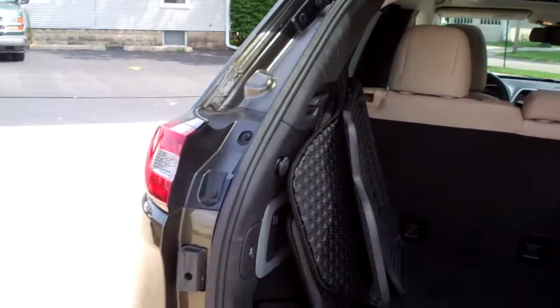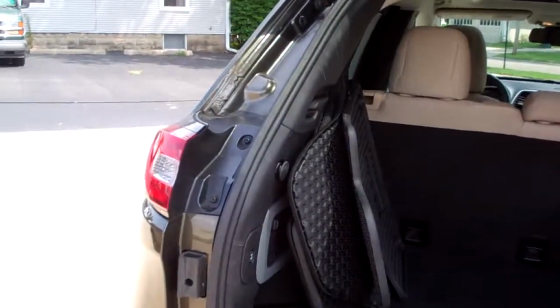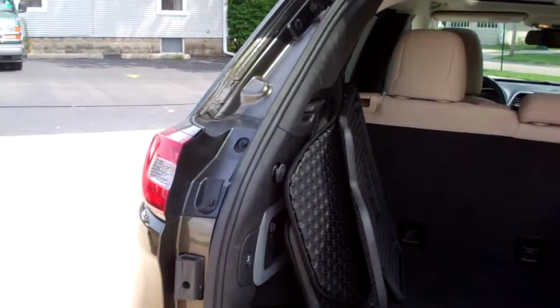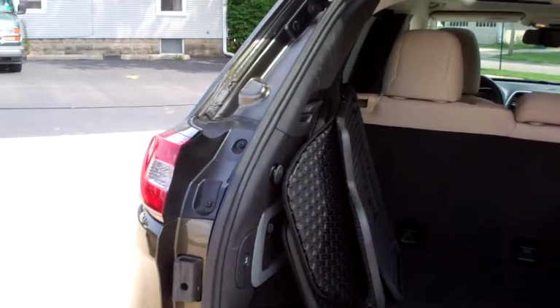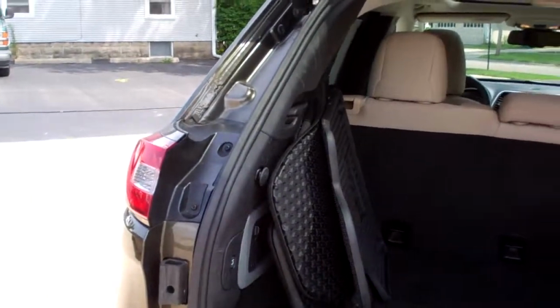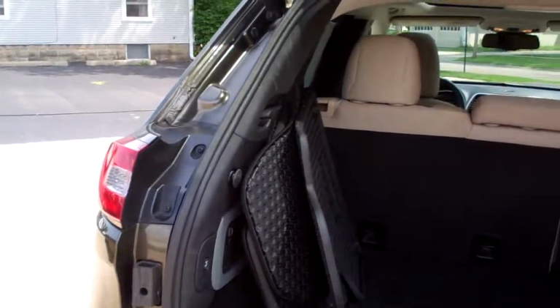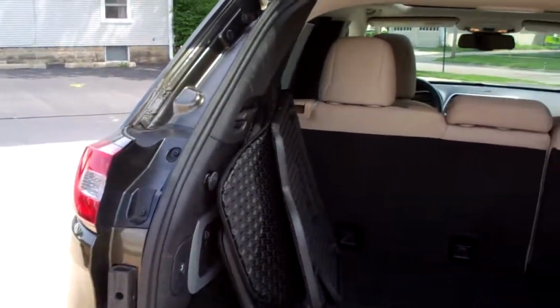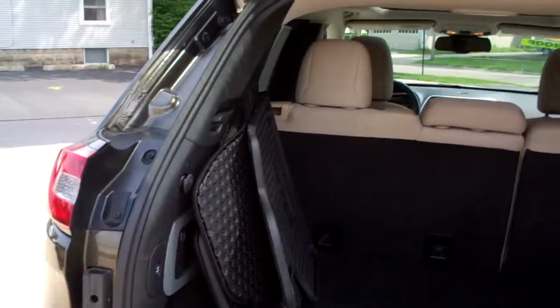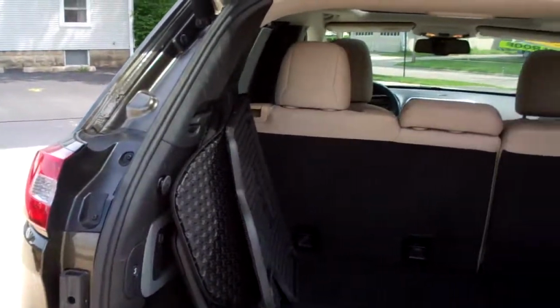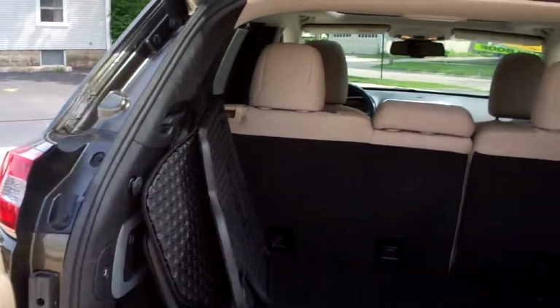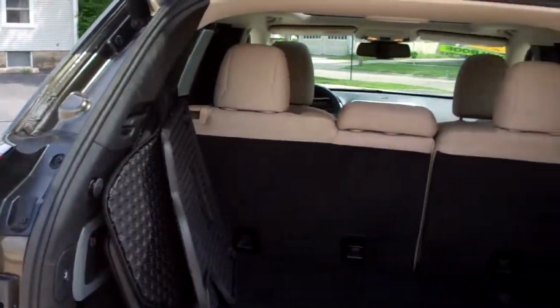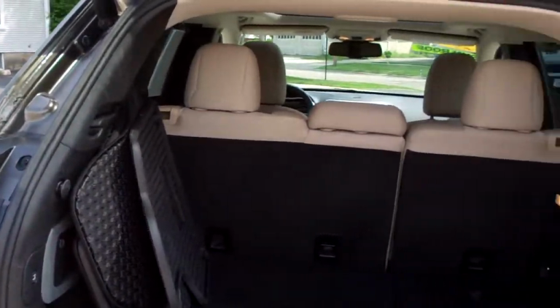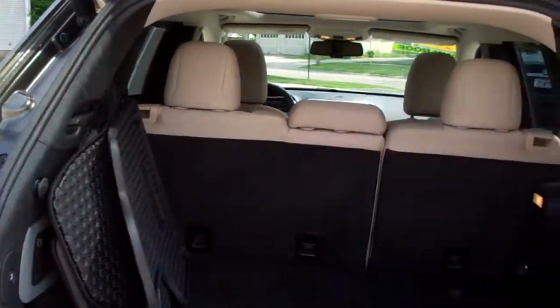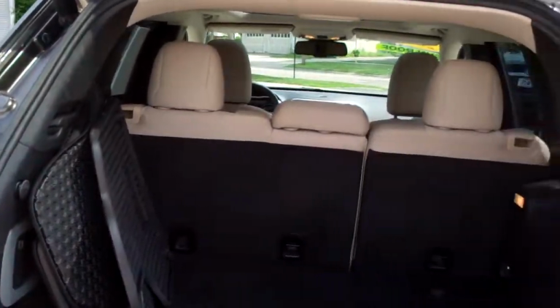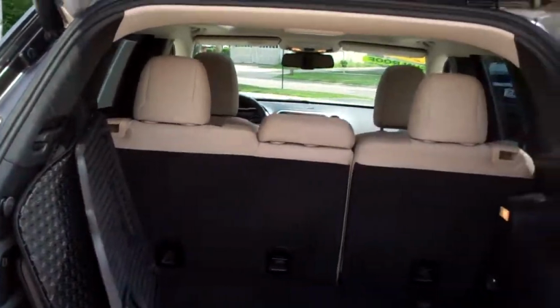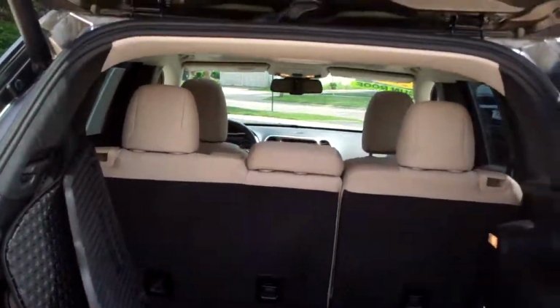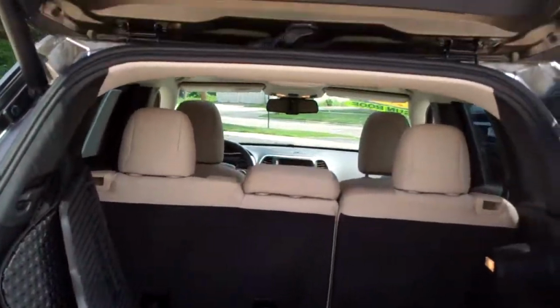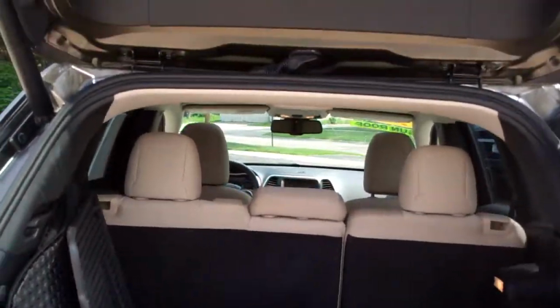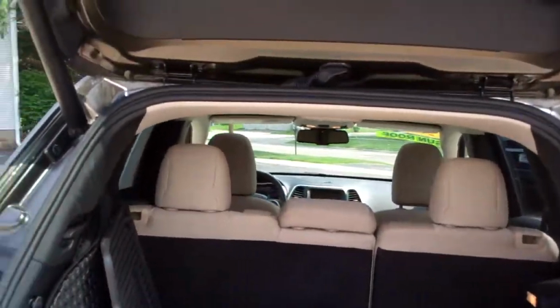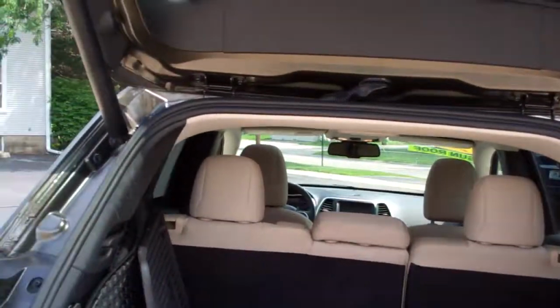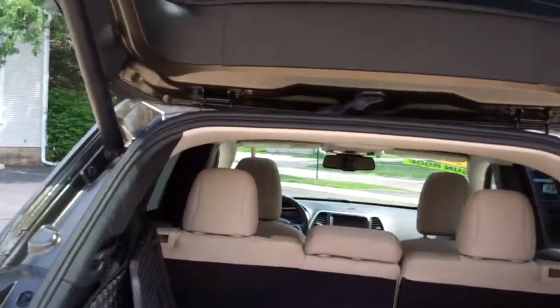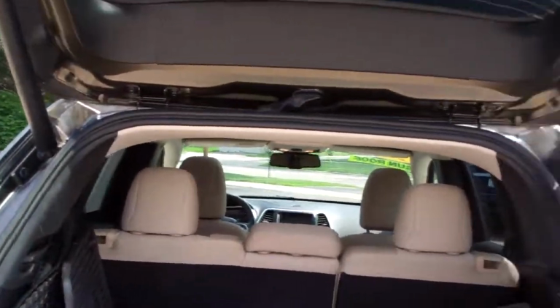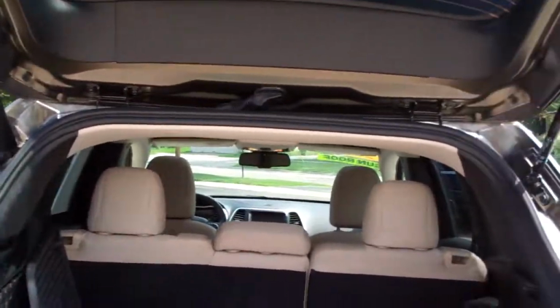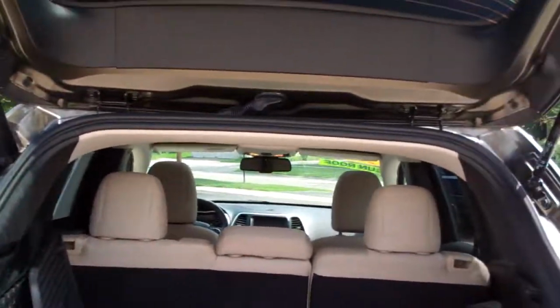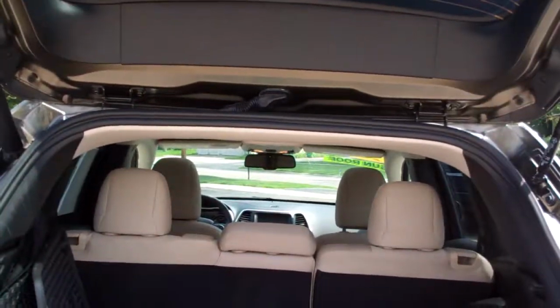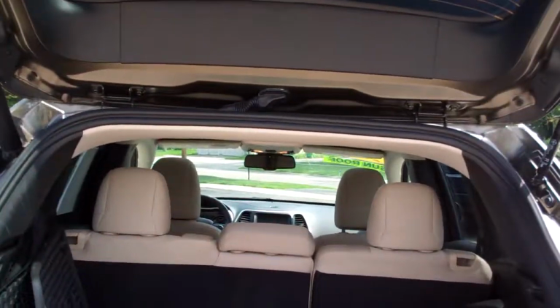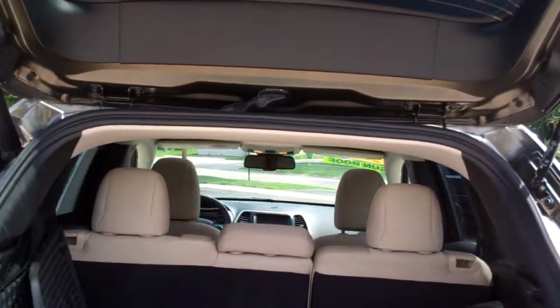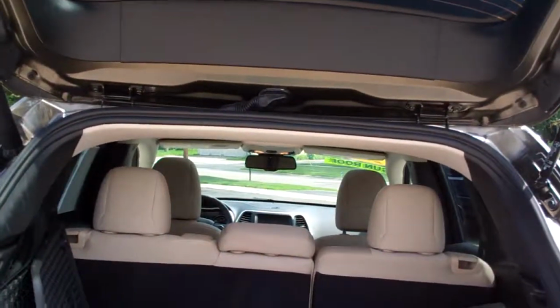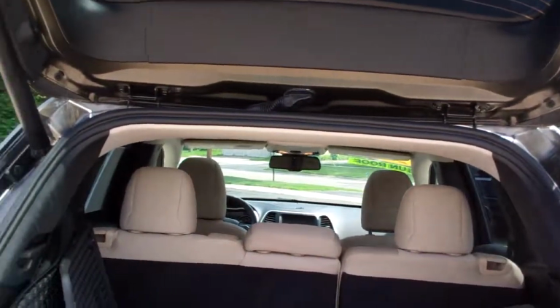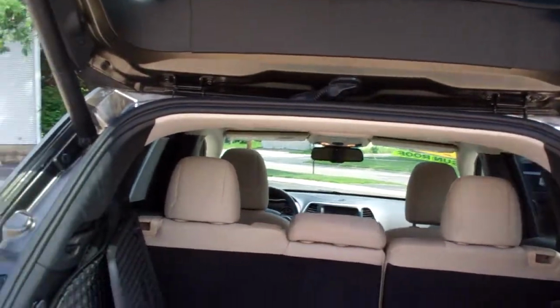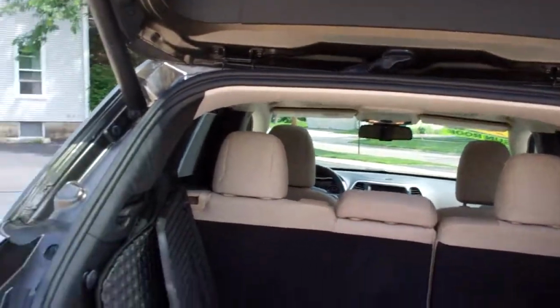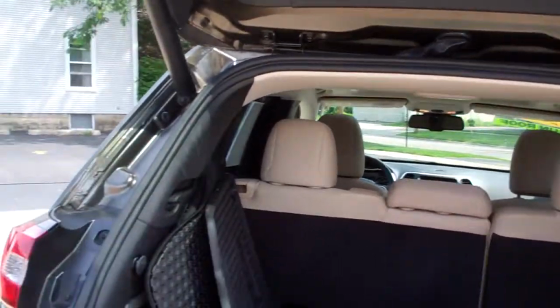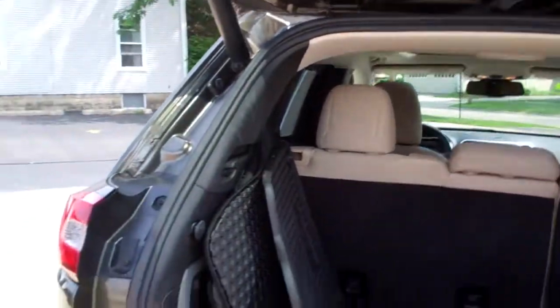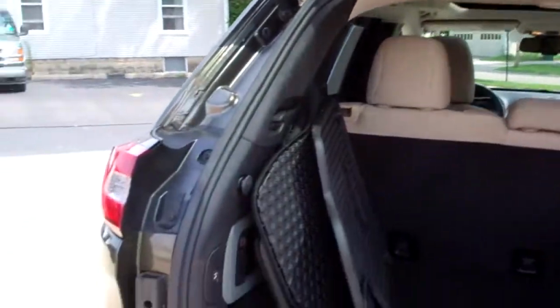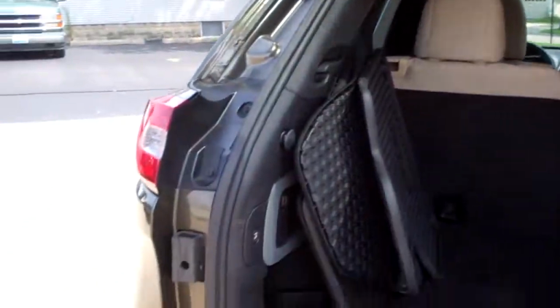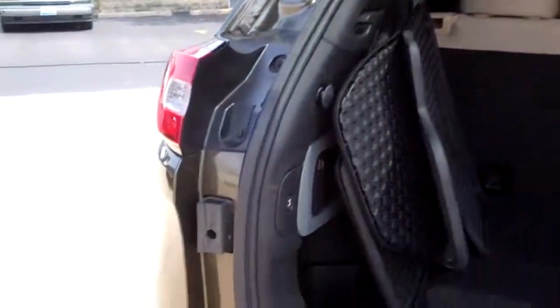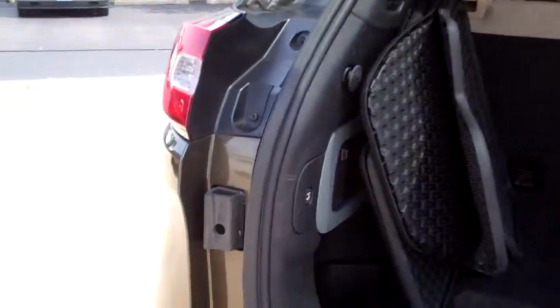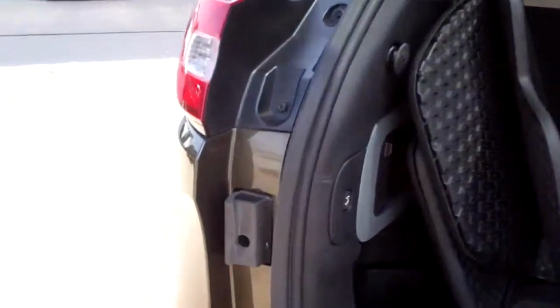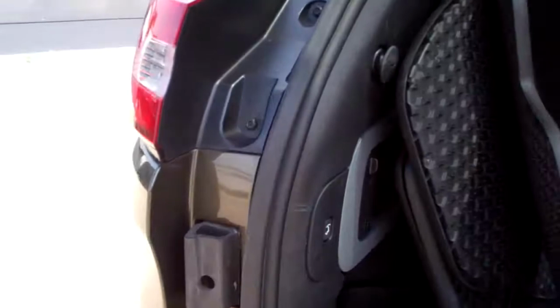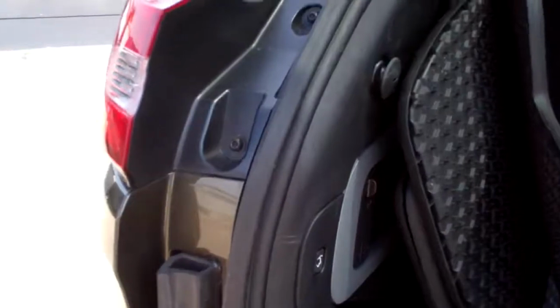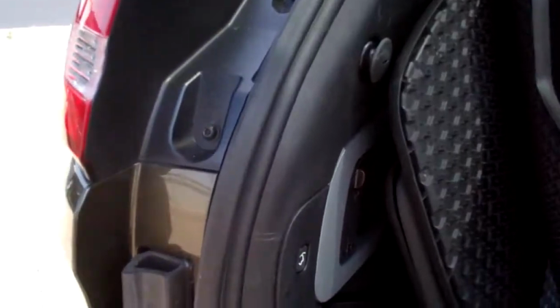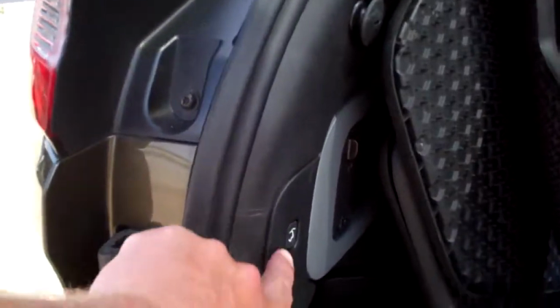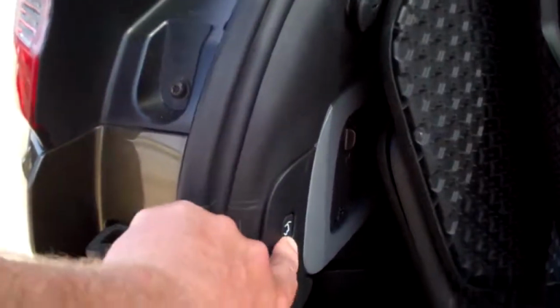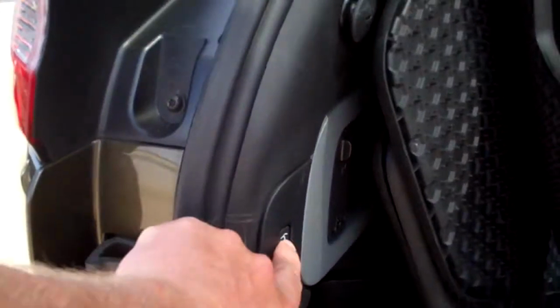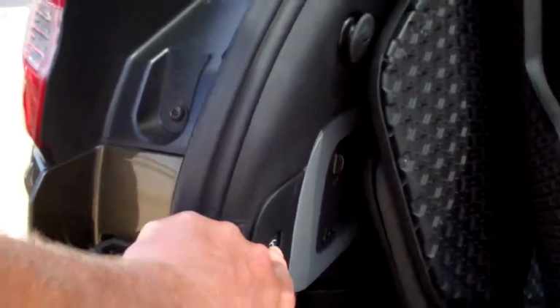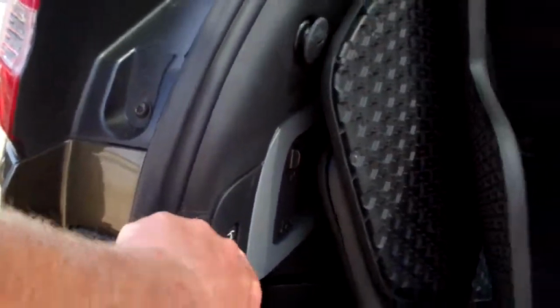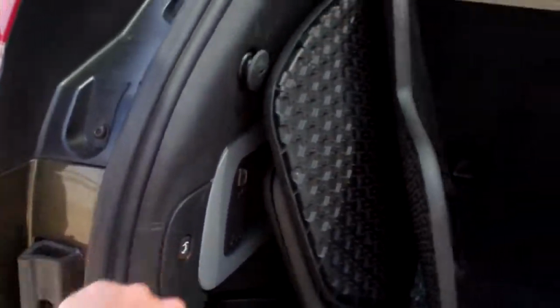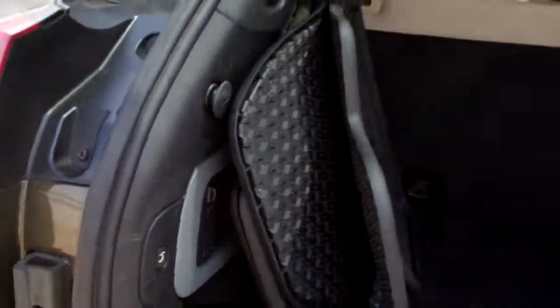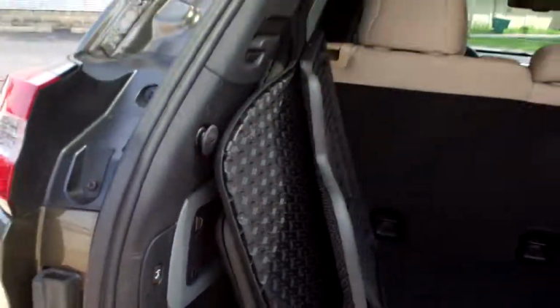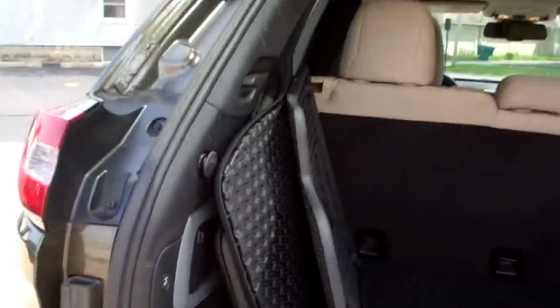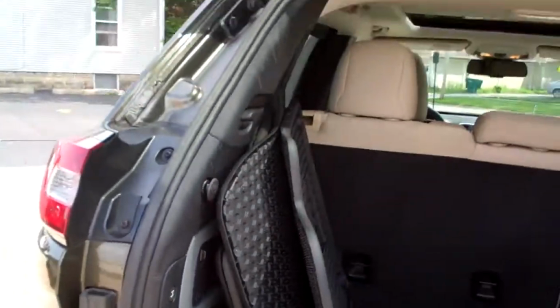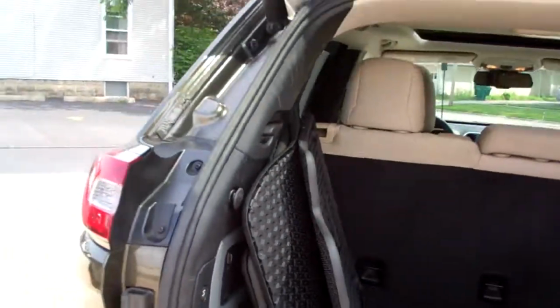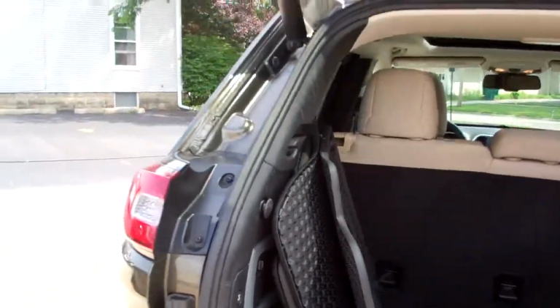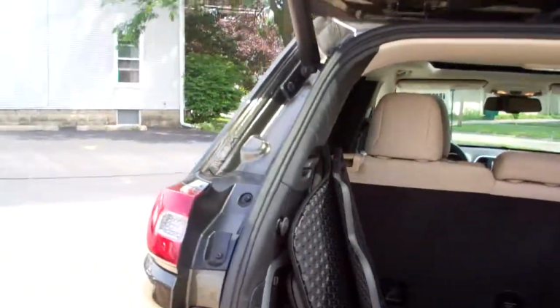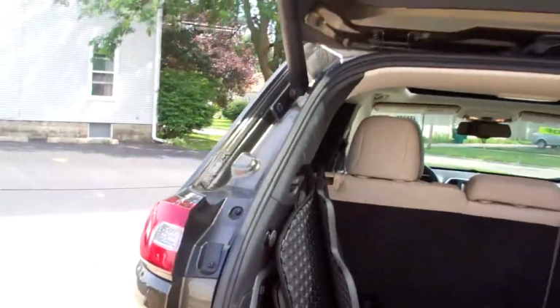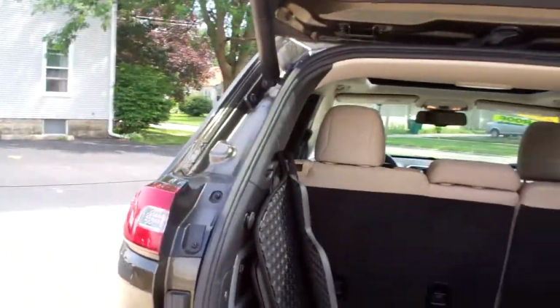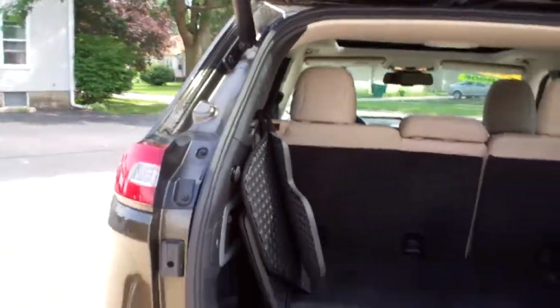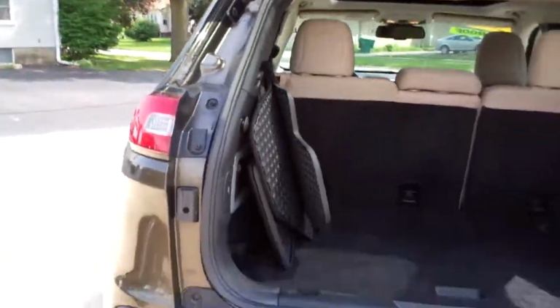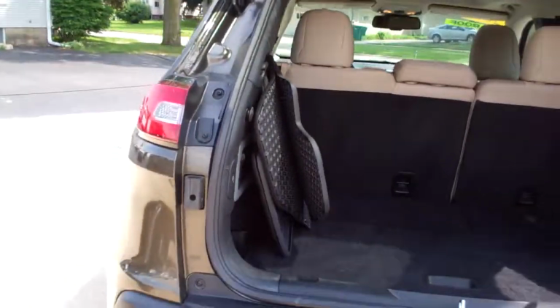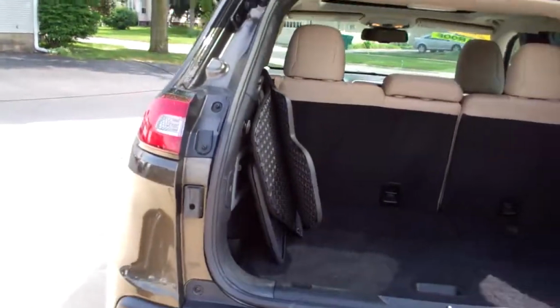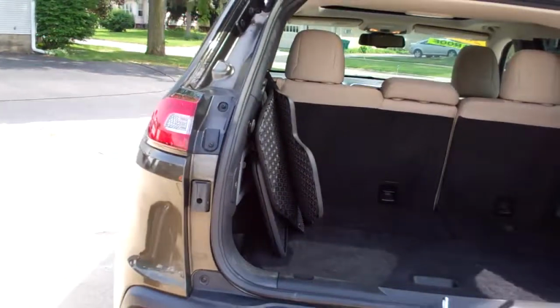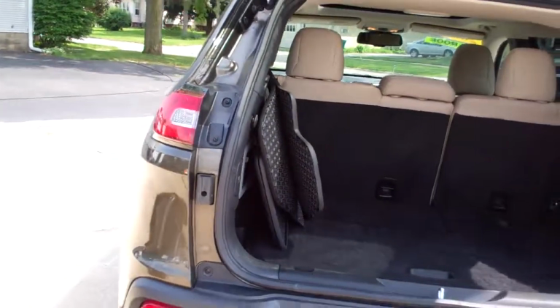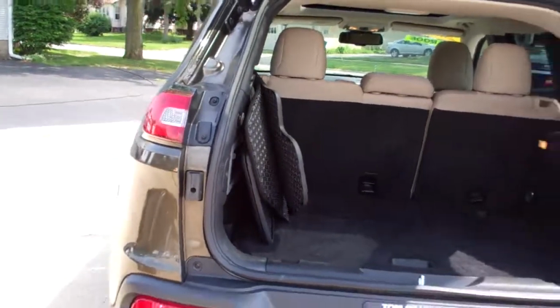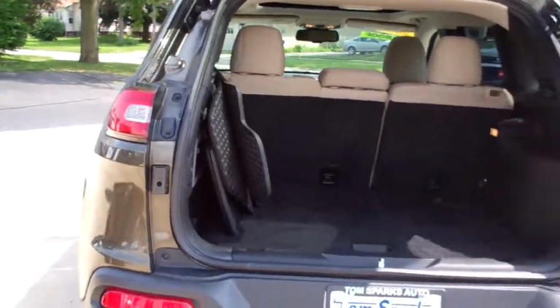Rubber floor mats that come with the vehicle. Those seats will fold down if you need them to. Close that right there with the button.